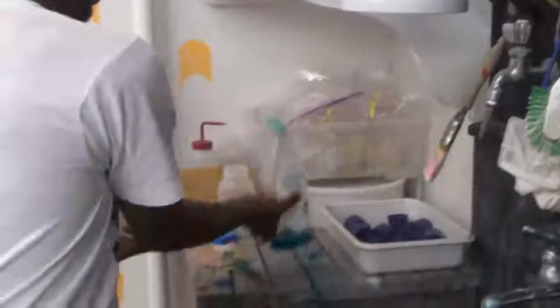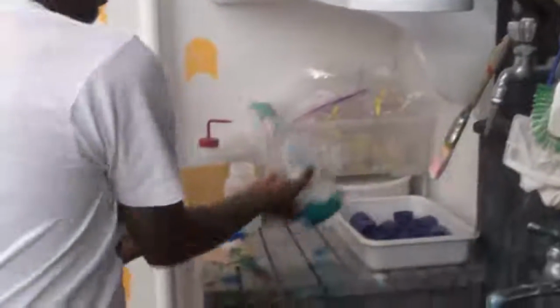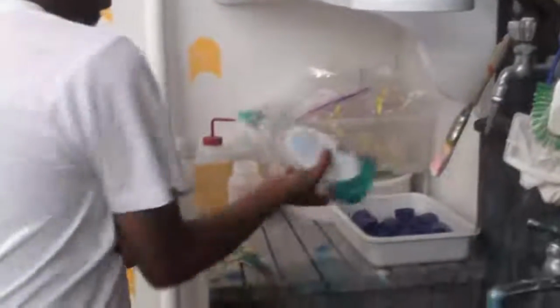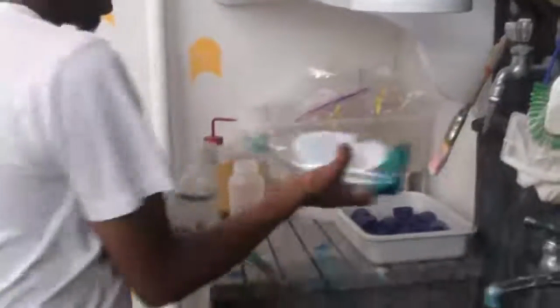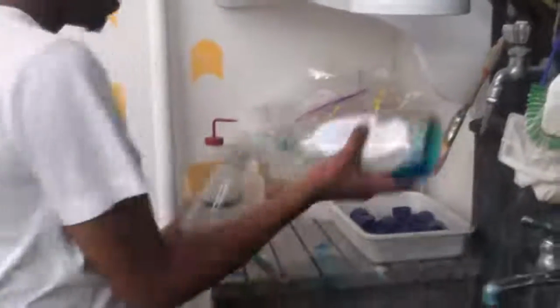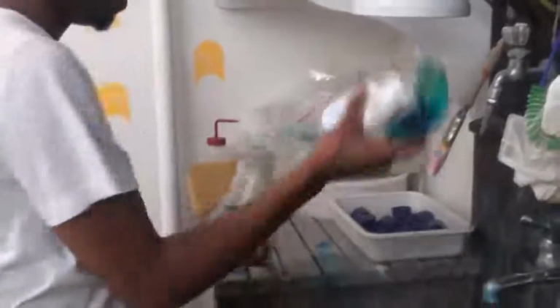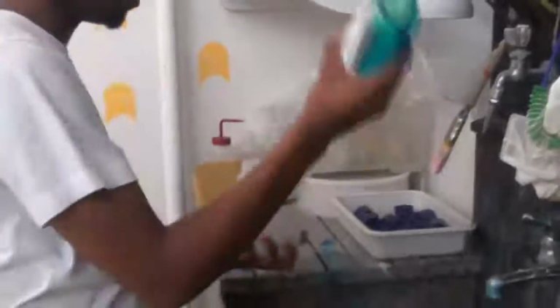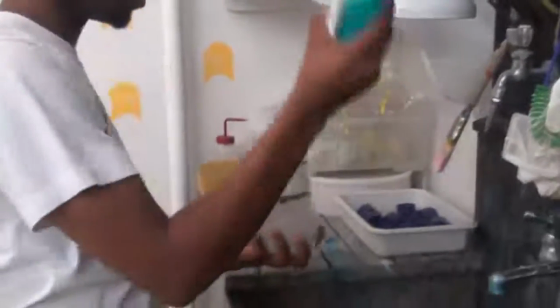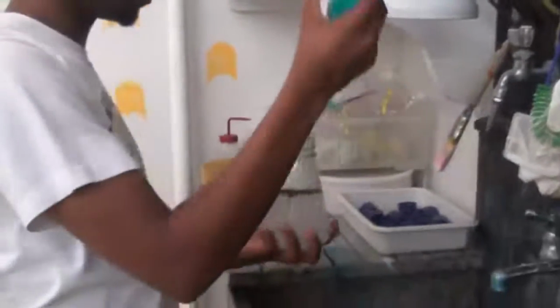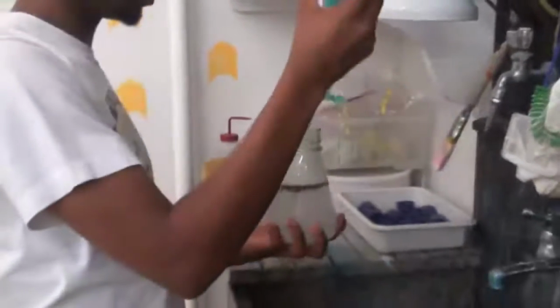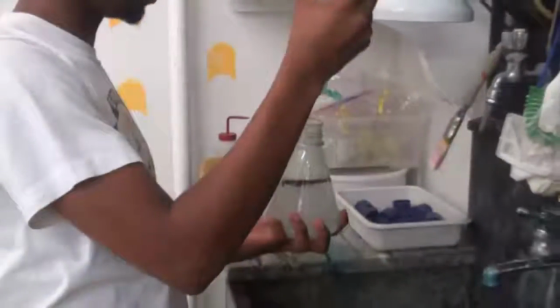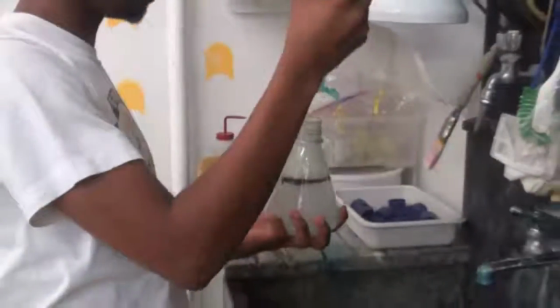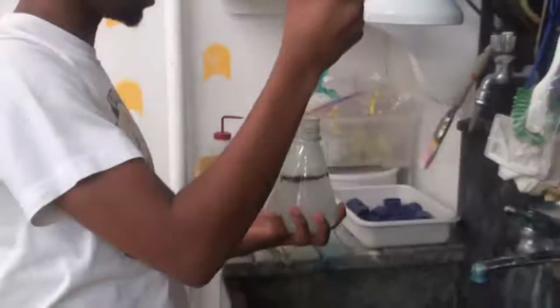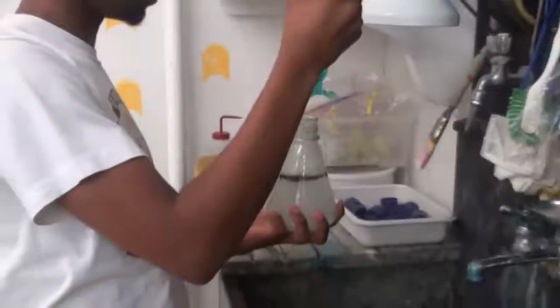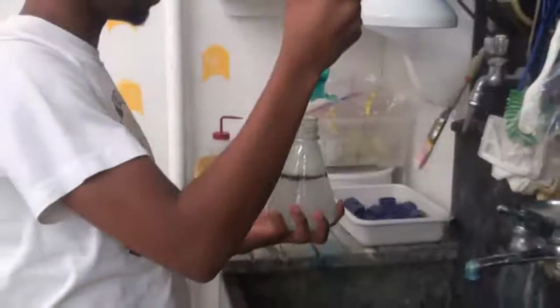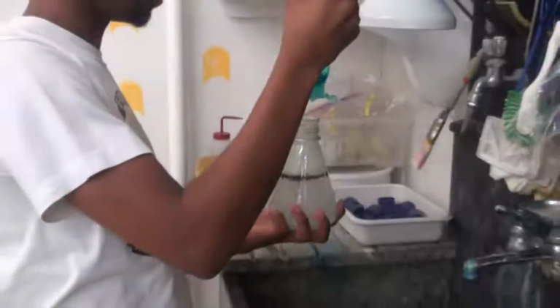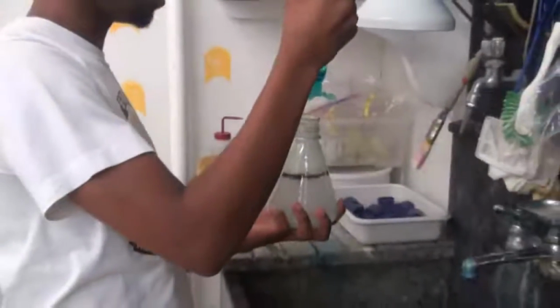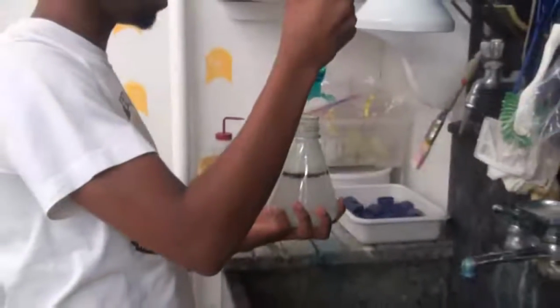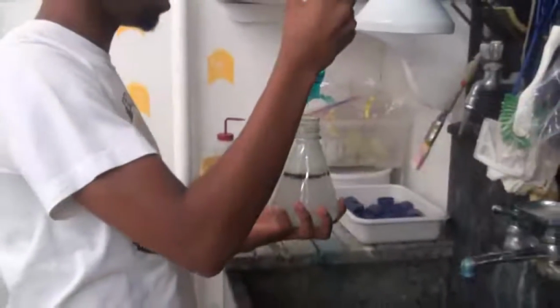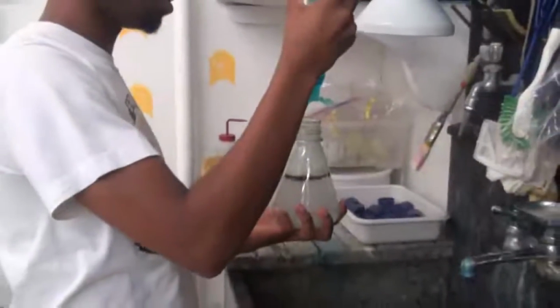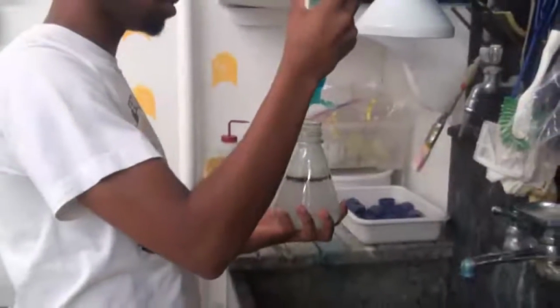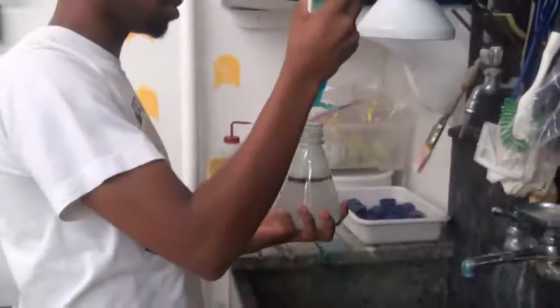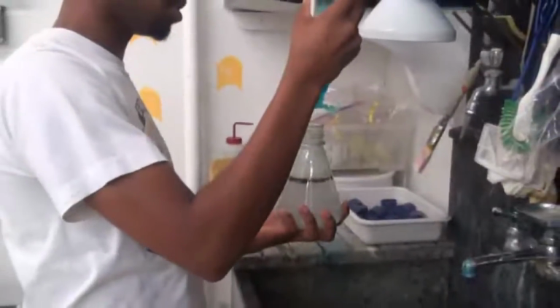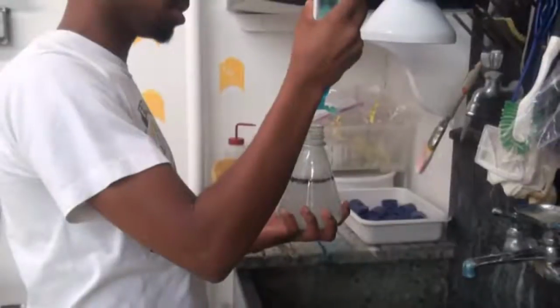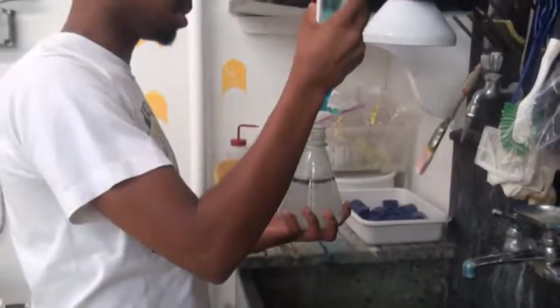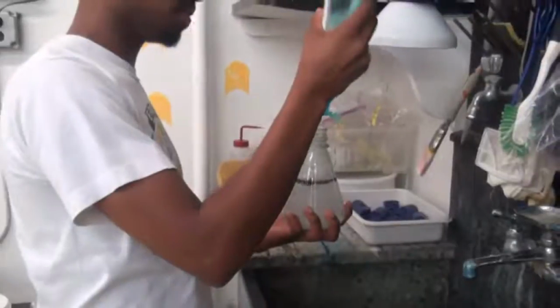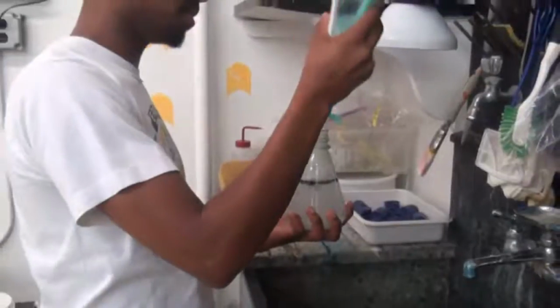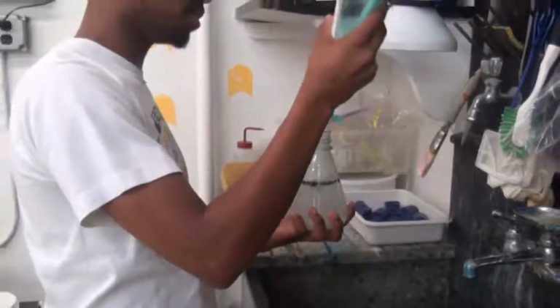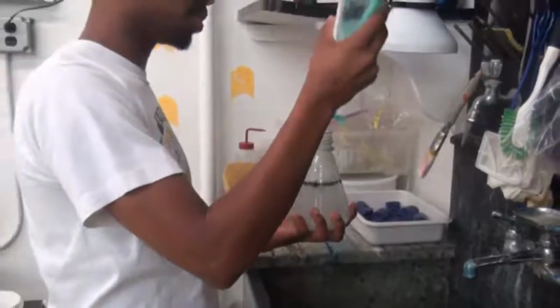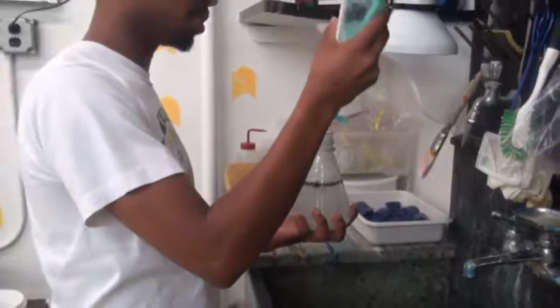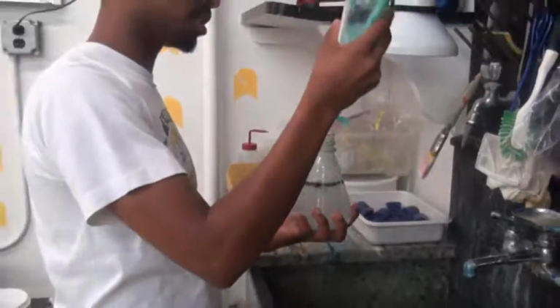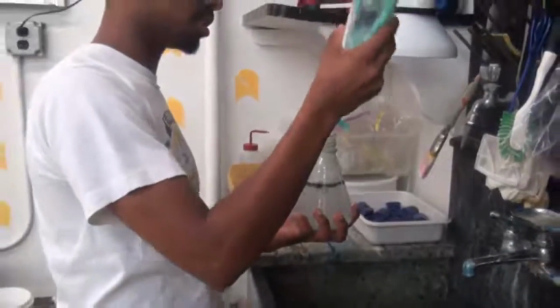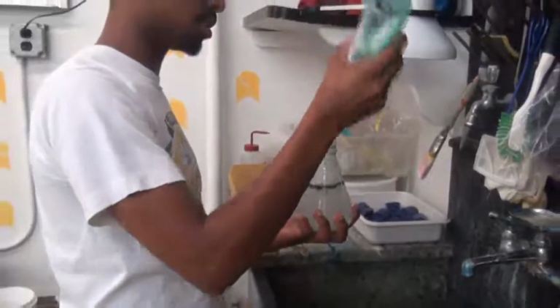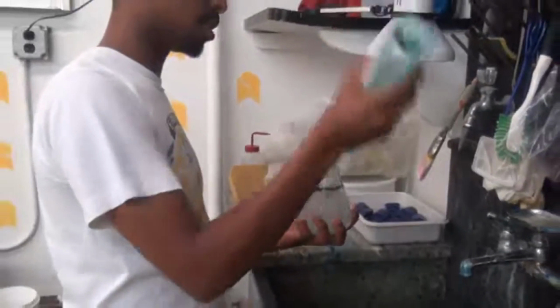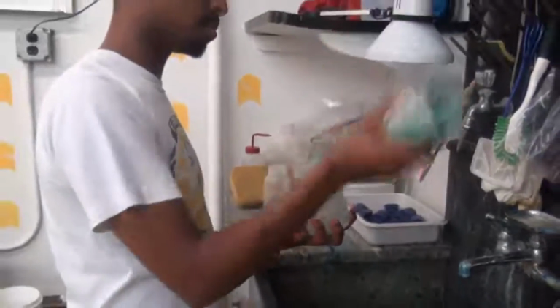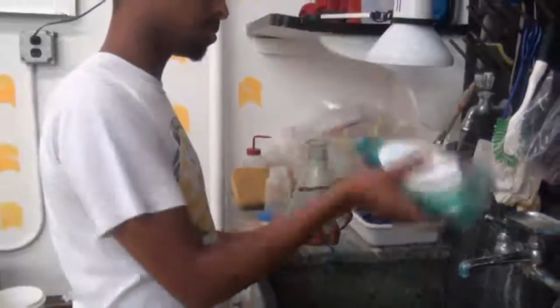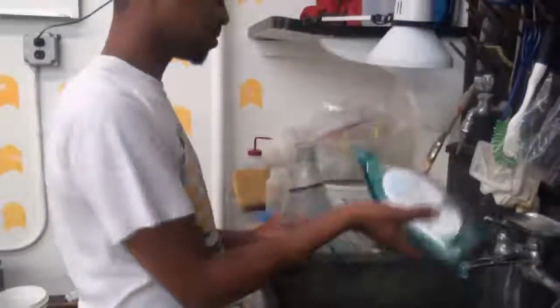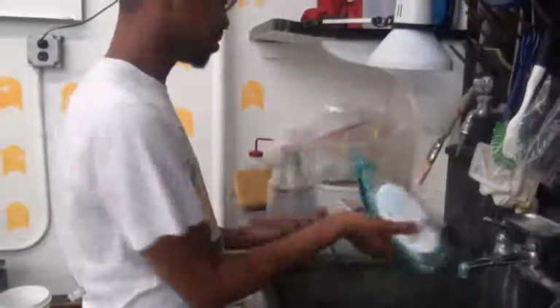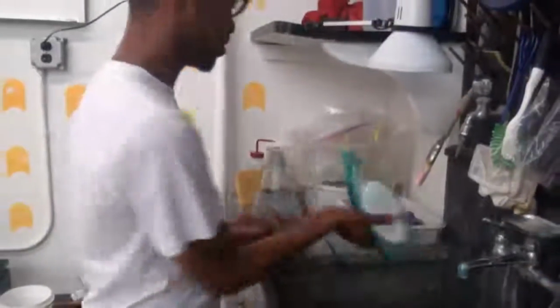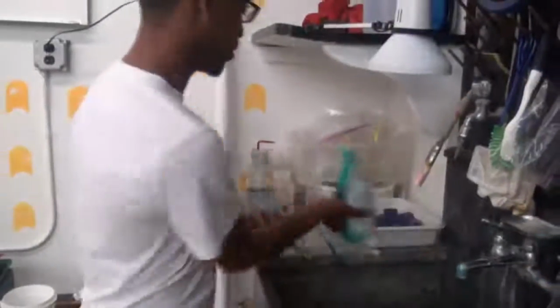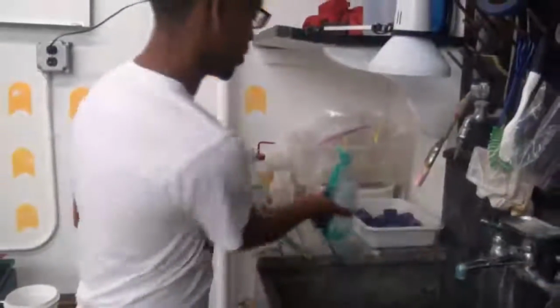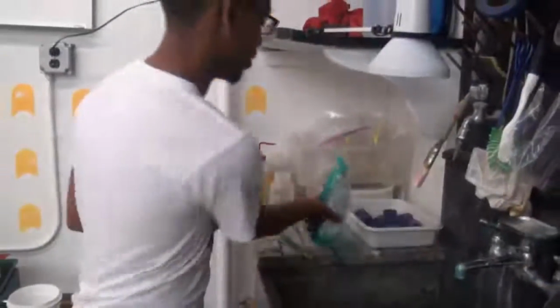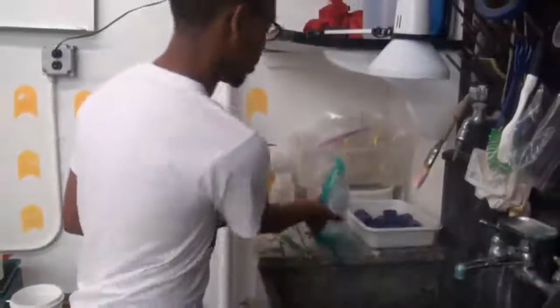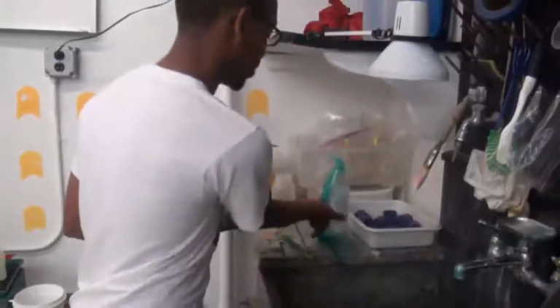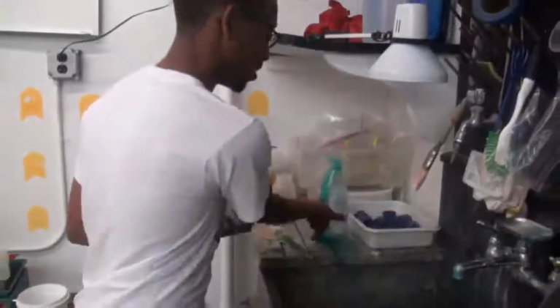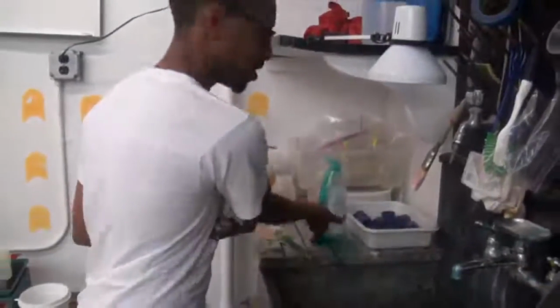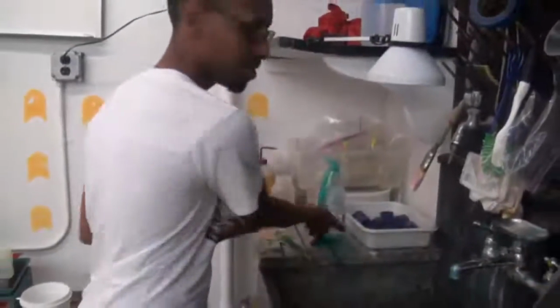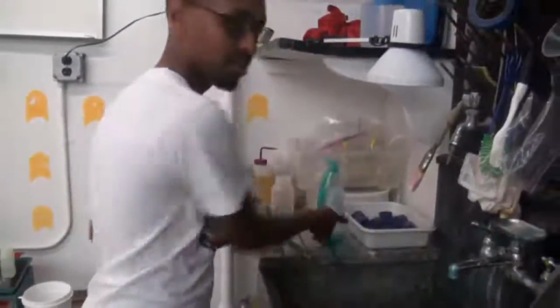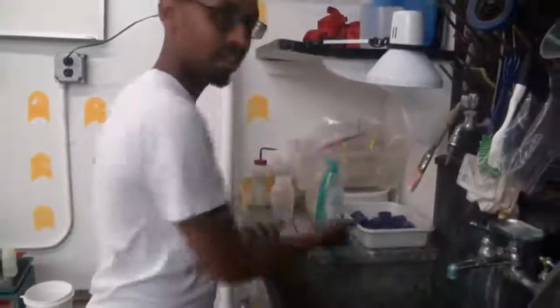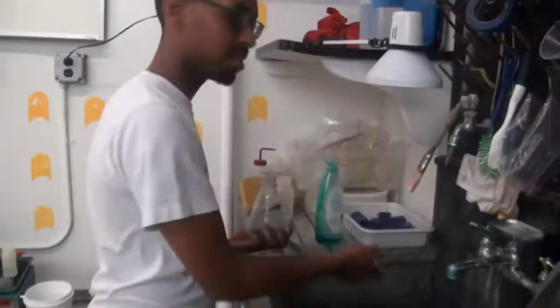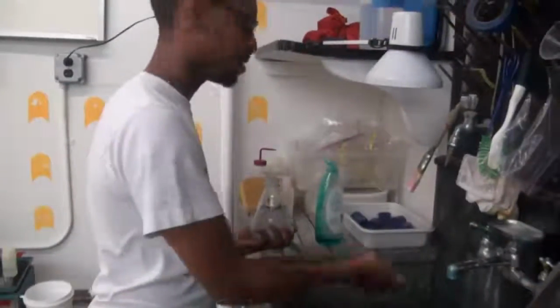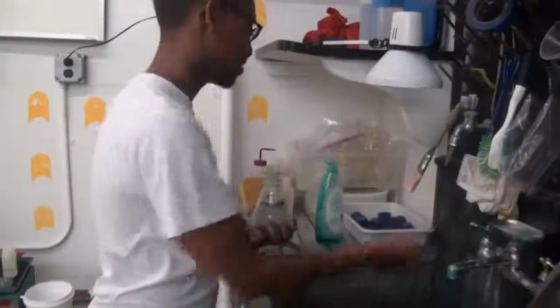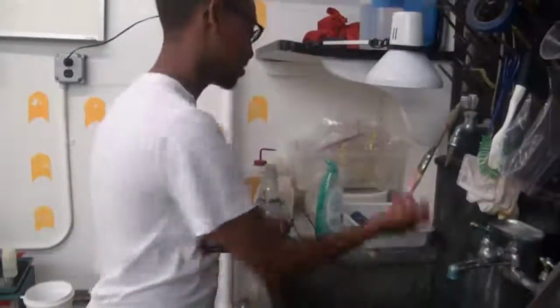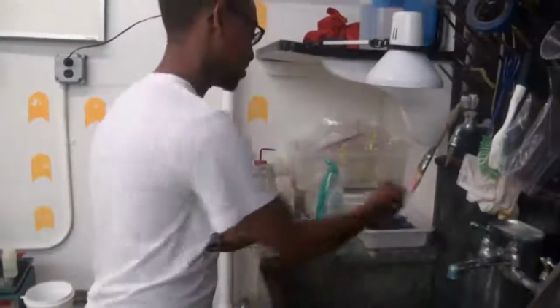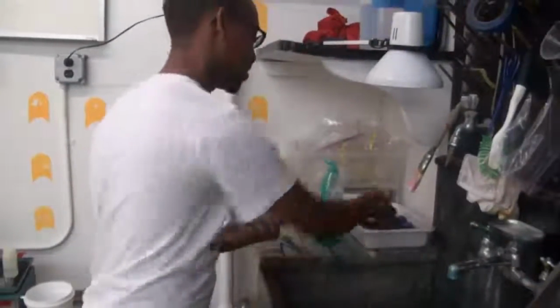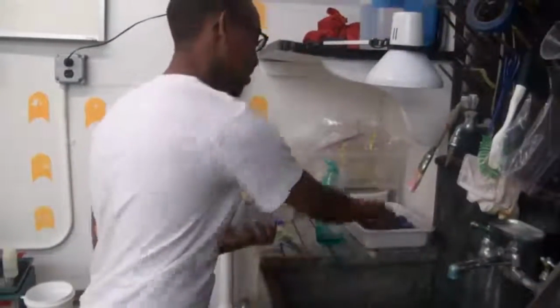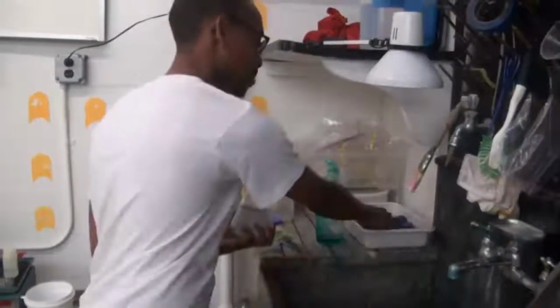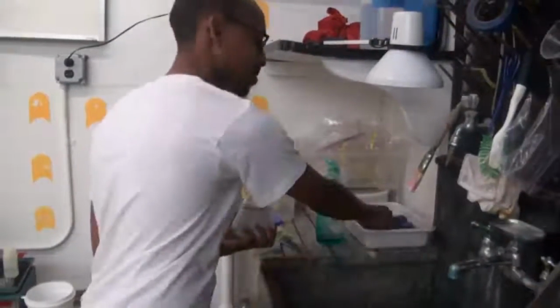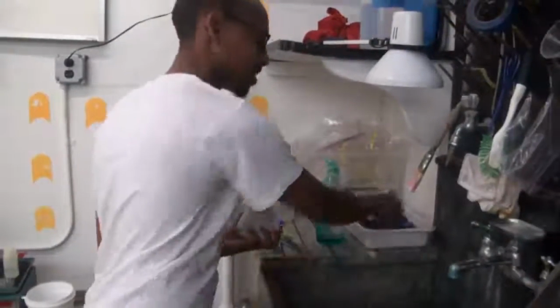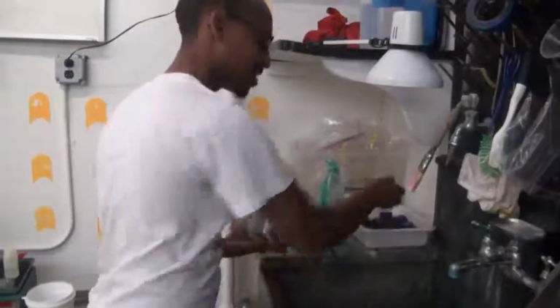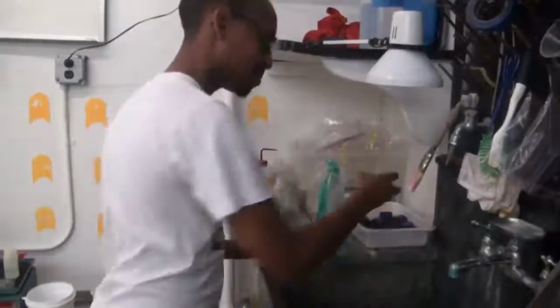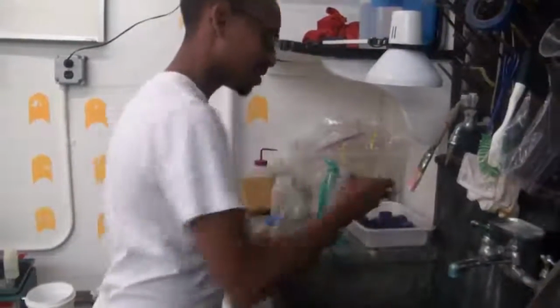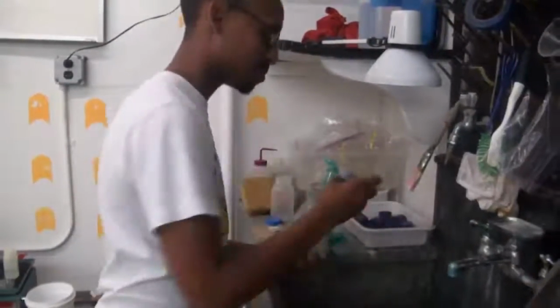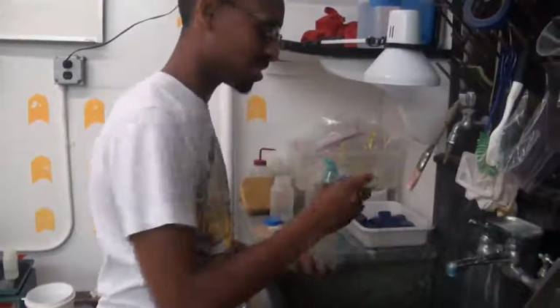And we pour in about a few squirts of soap — no precise measurement.